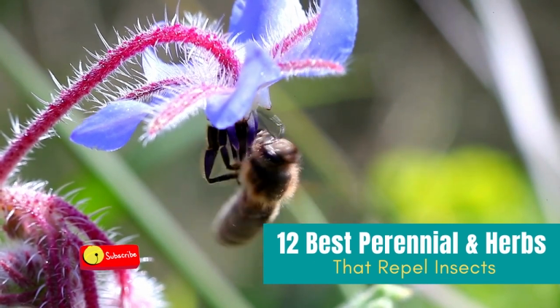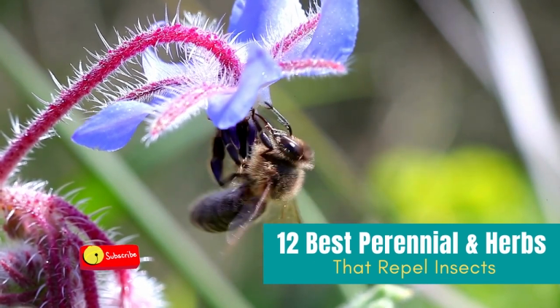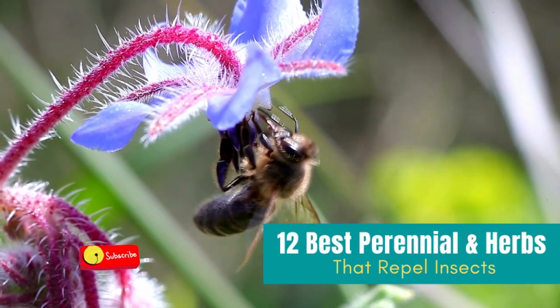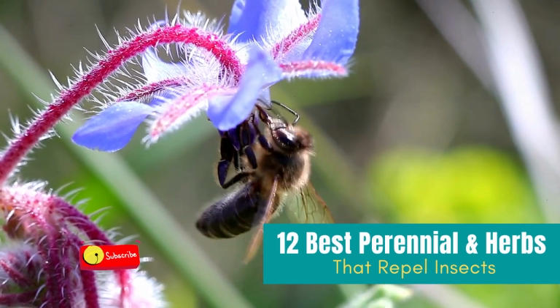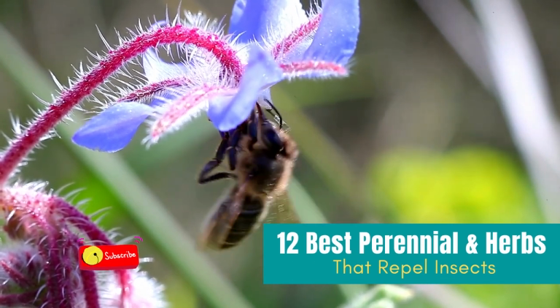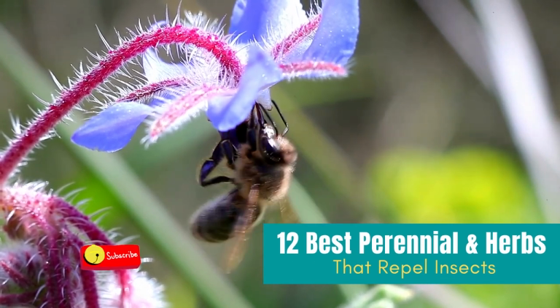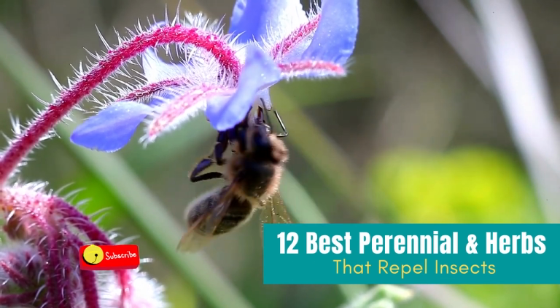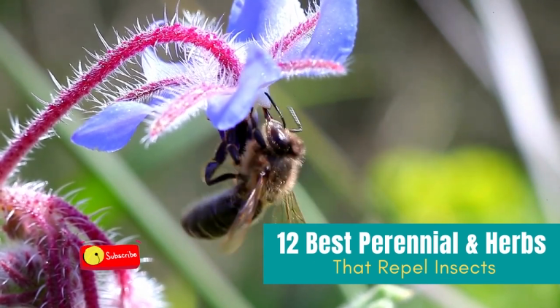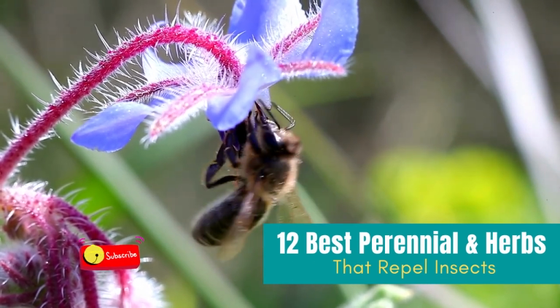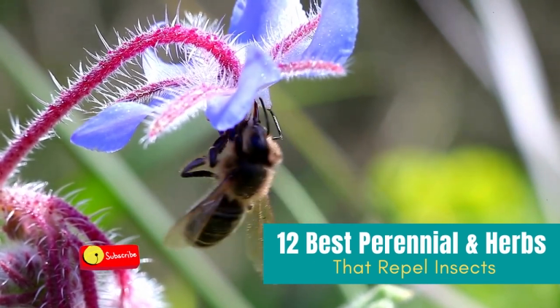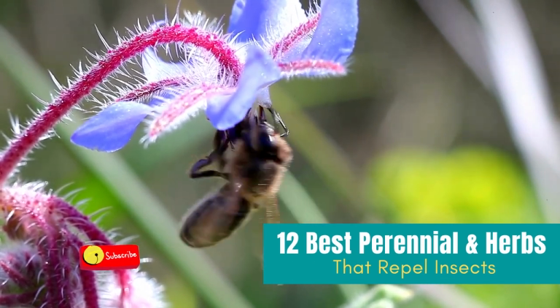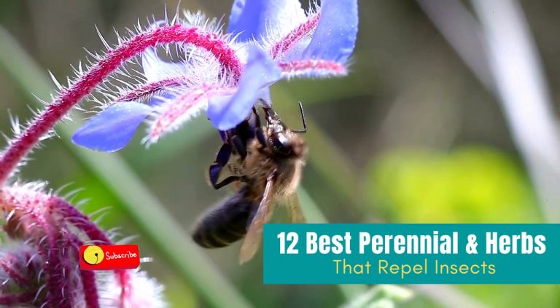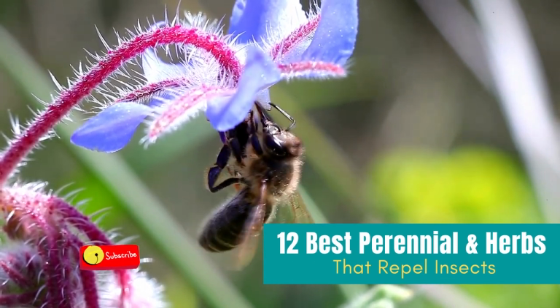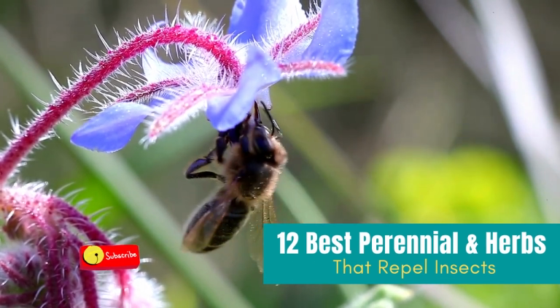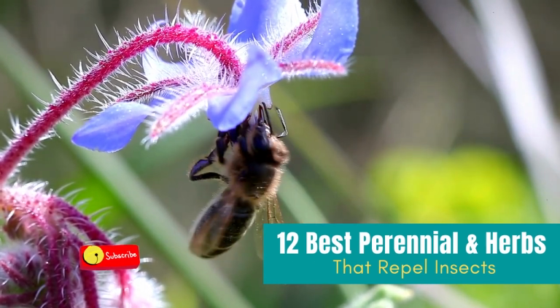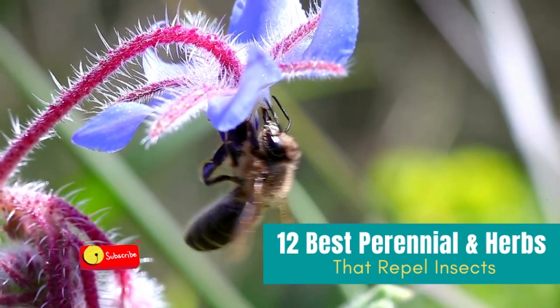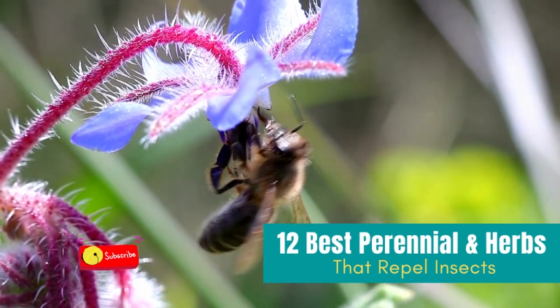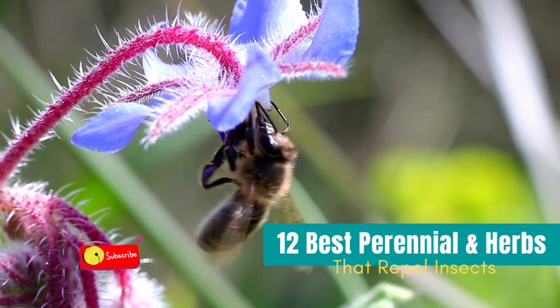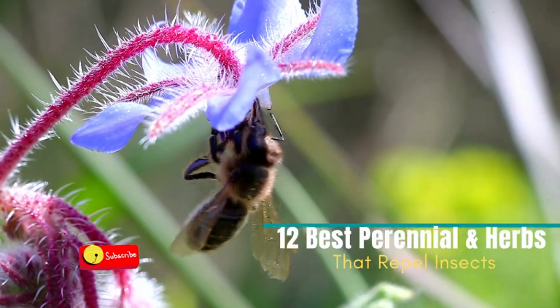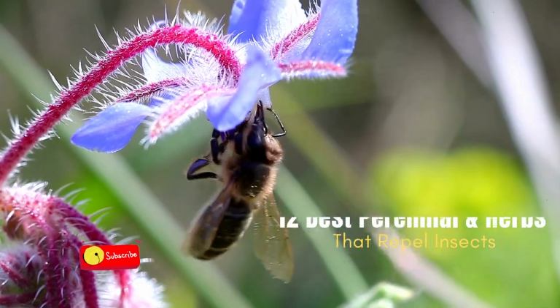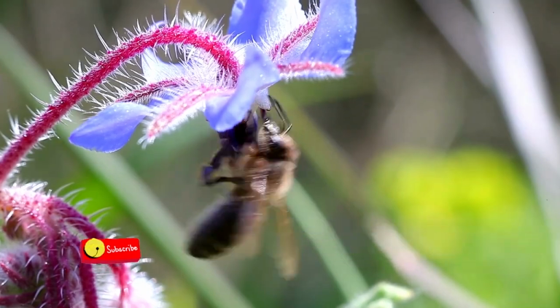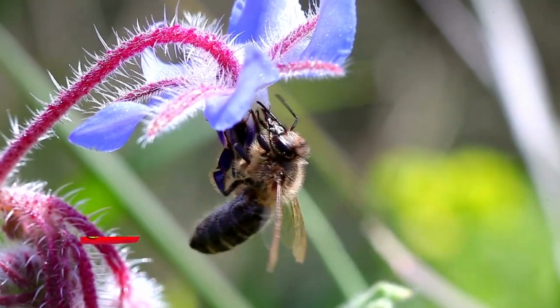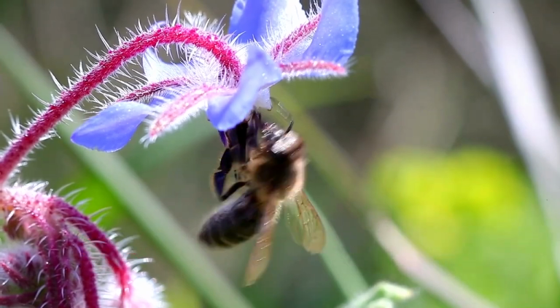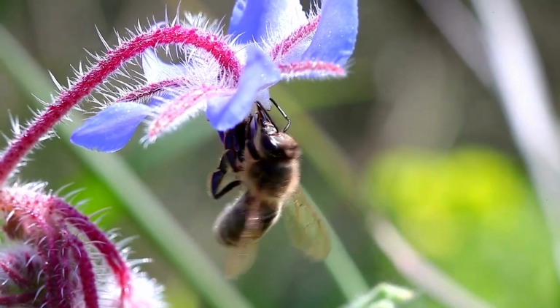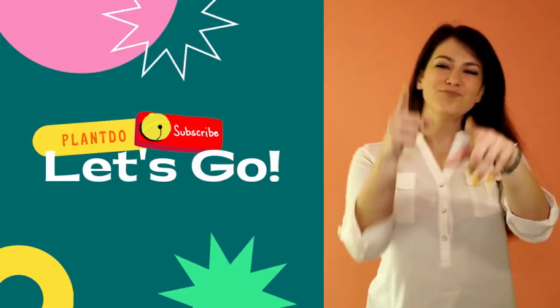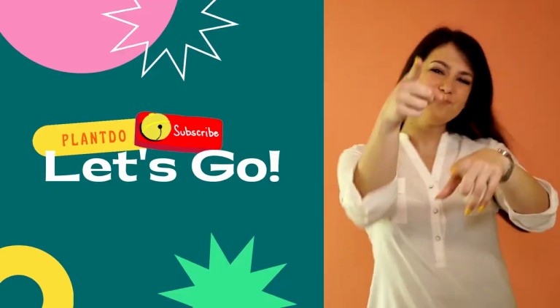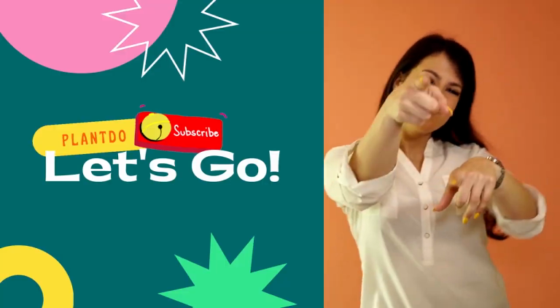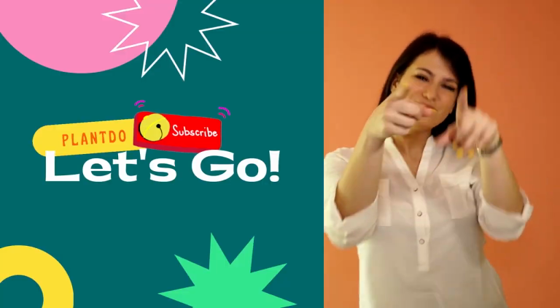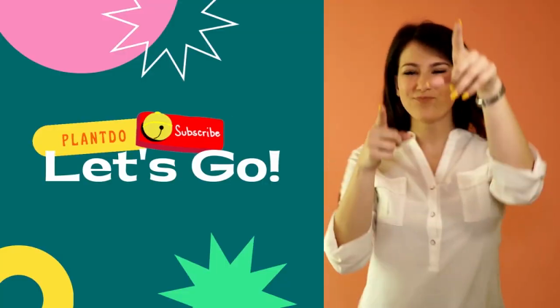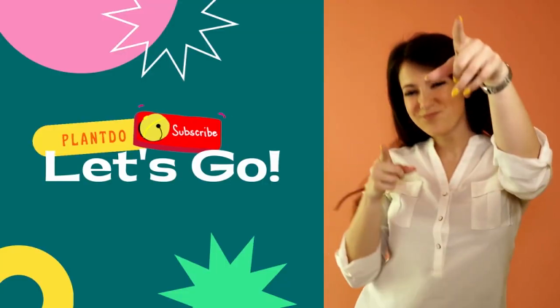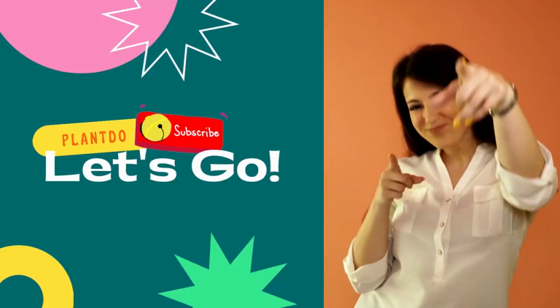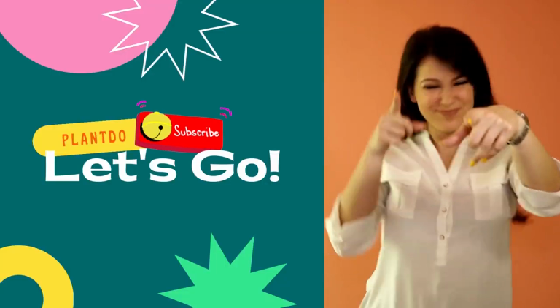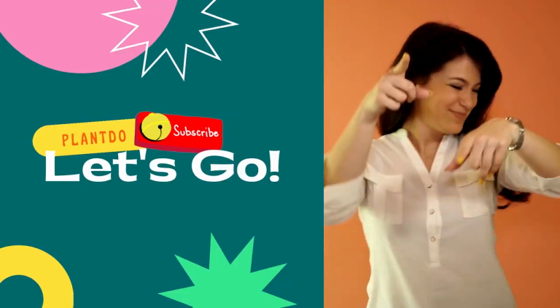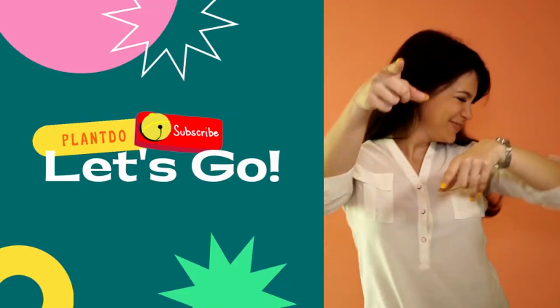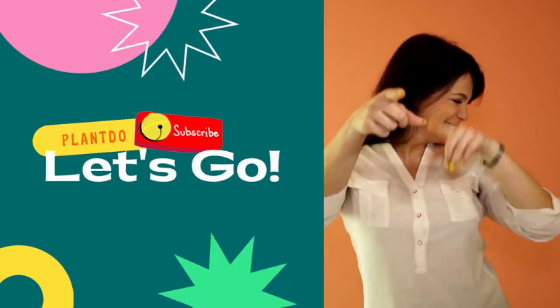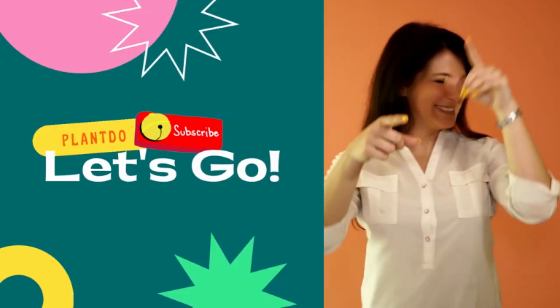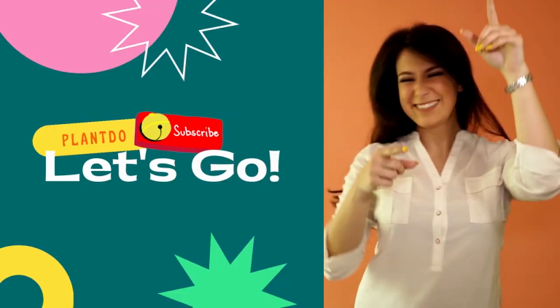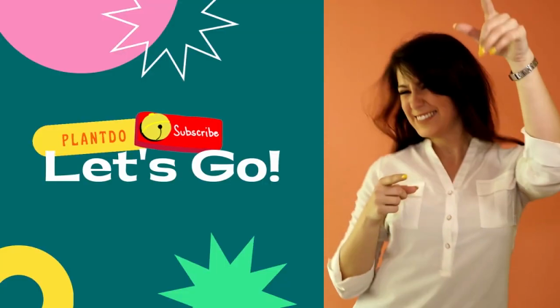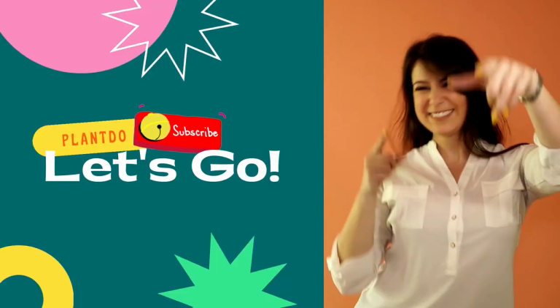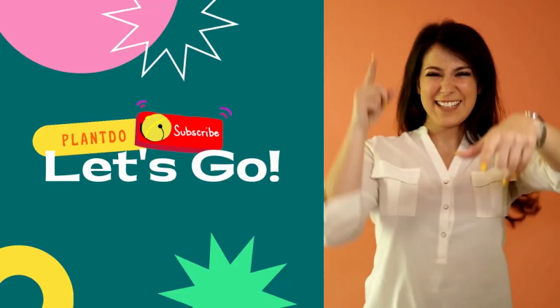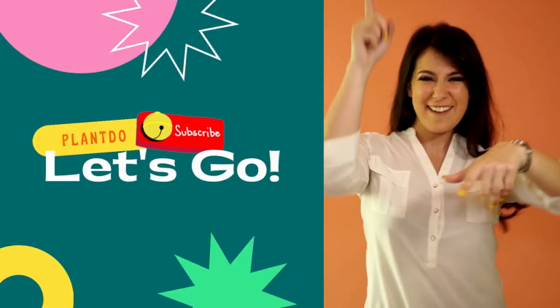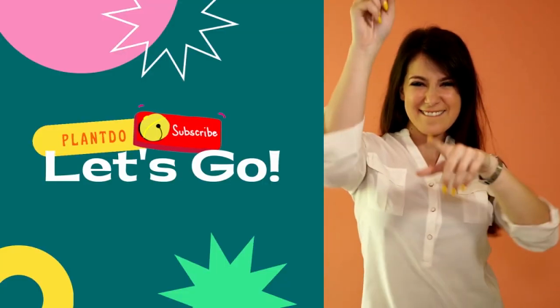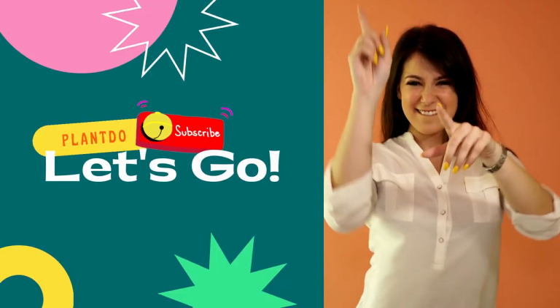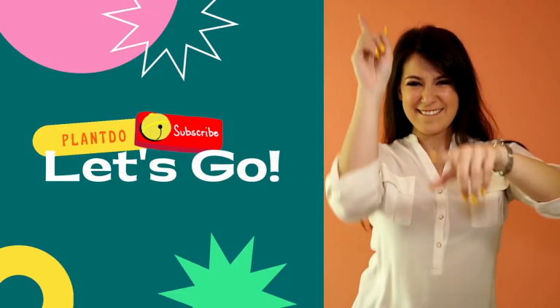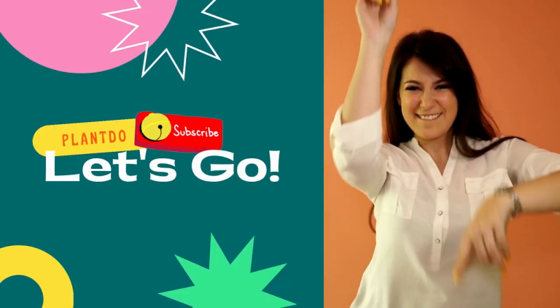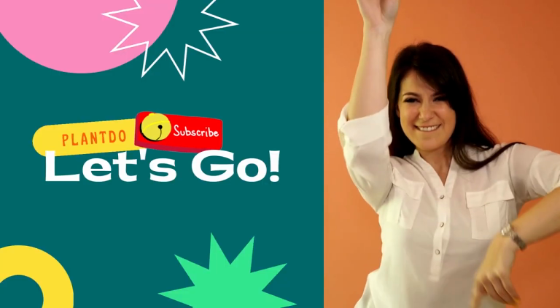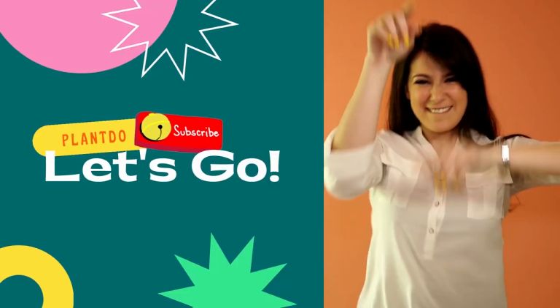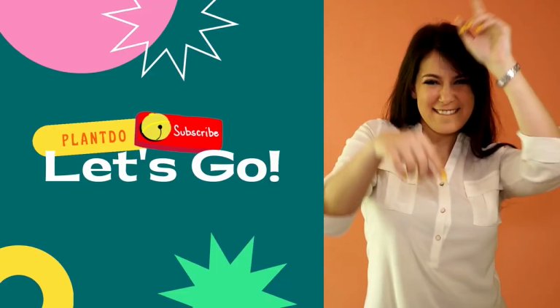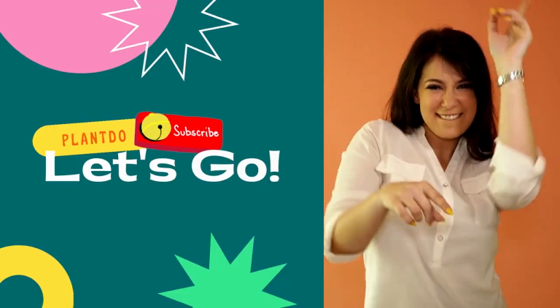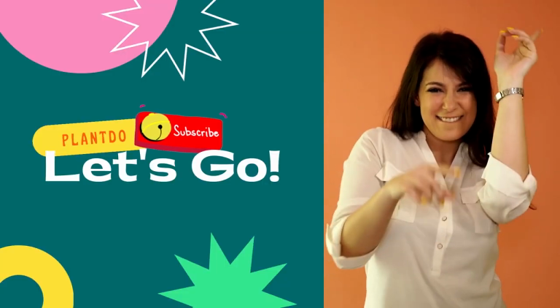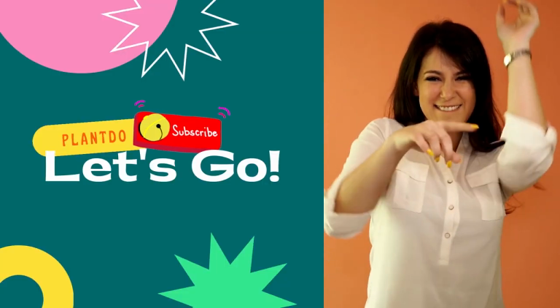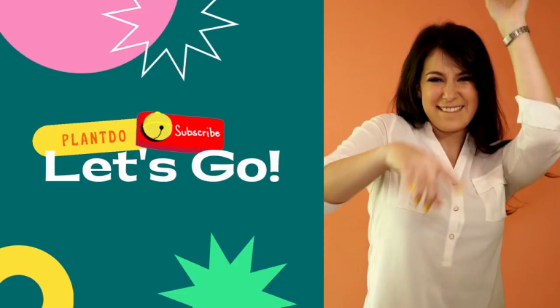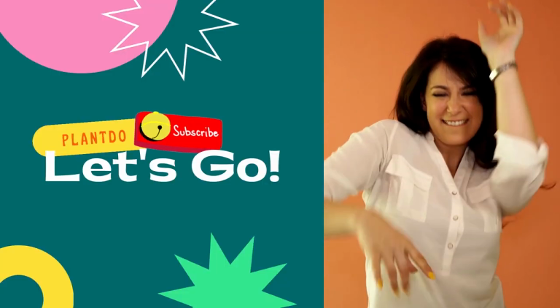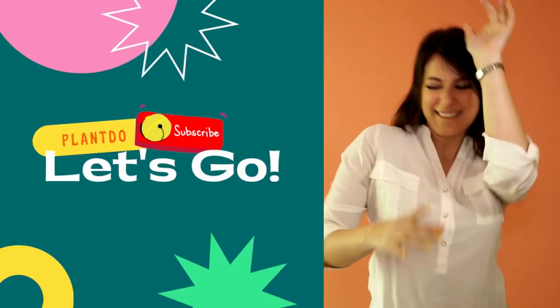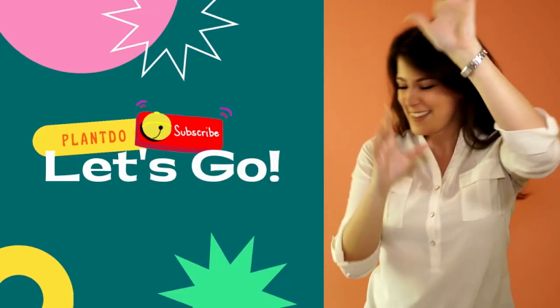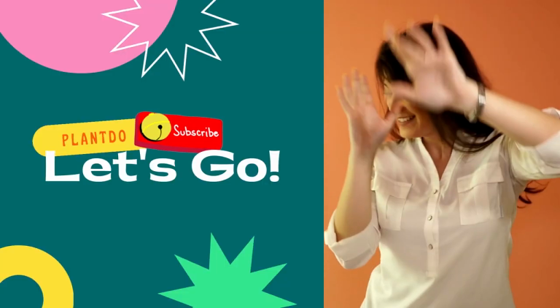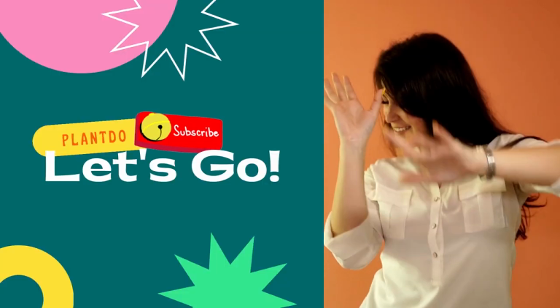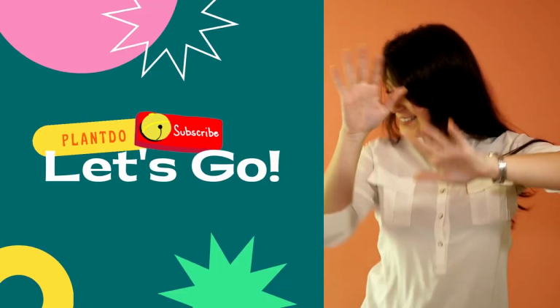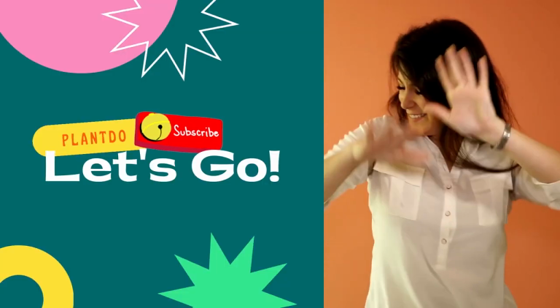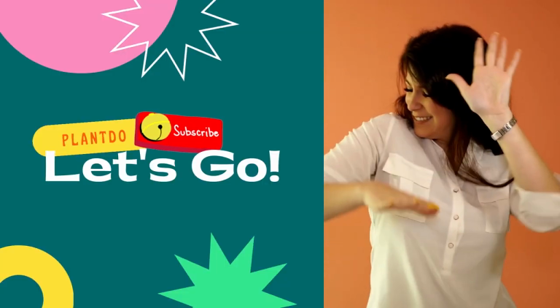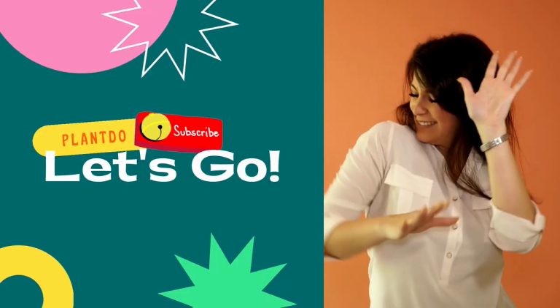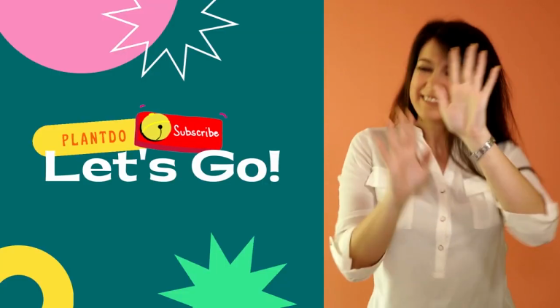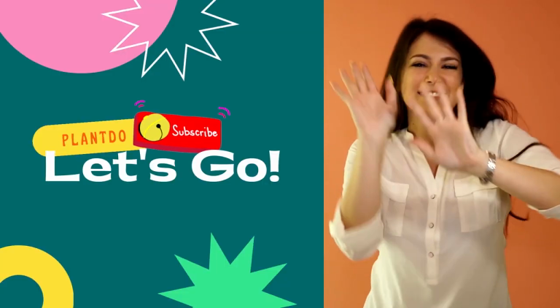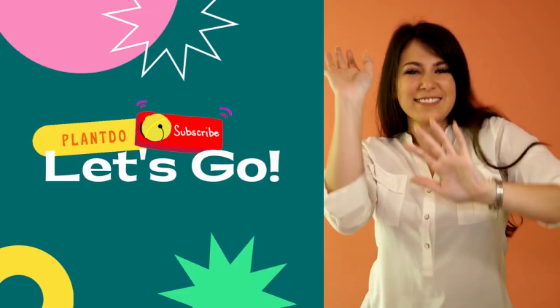Before we go to the video, don't forget to like and subscribe to support this channel. Also, you can turn on the bell for more updated videos.